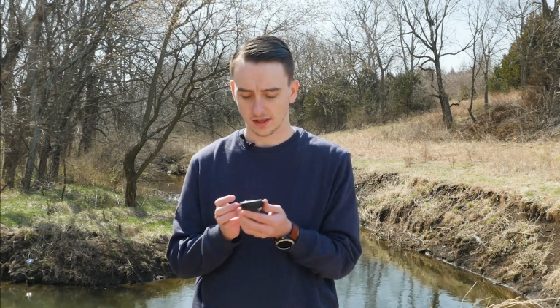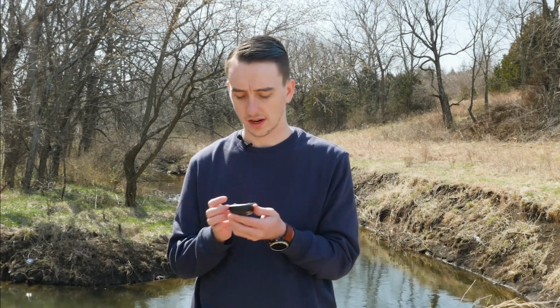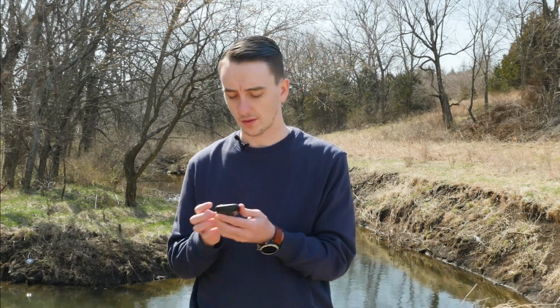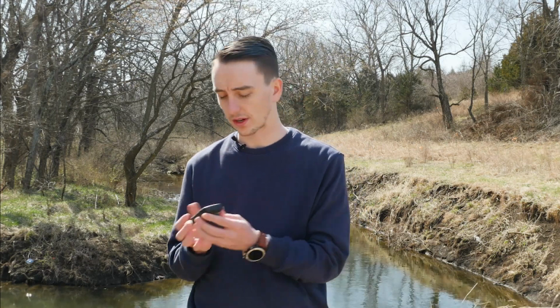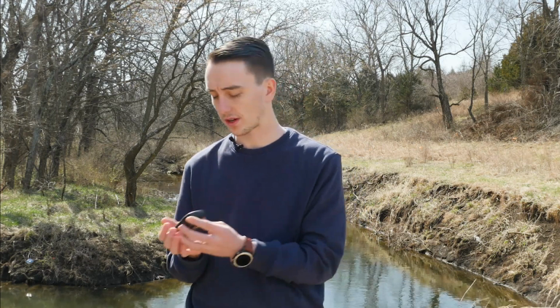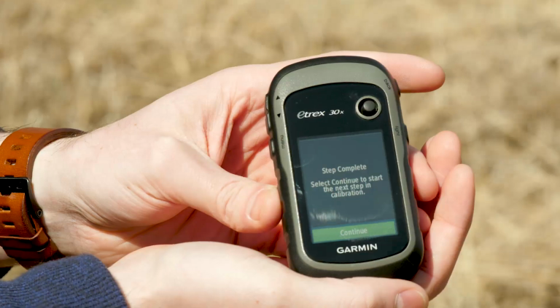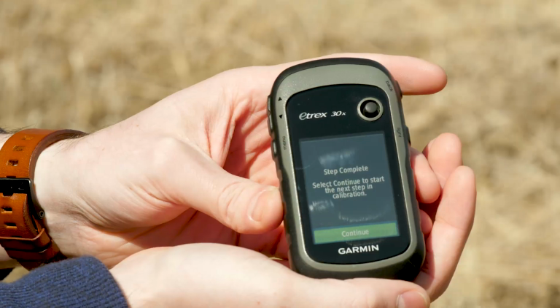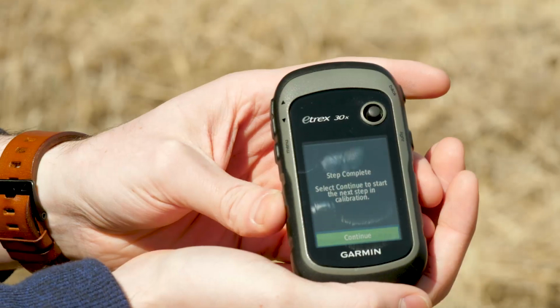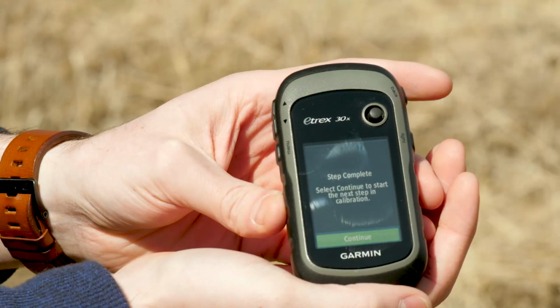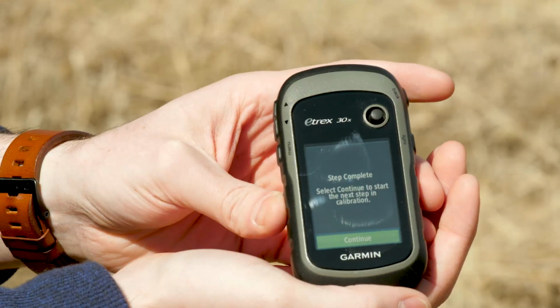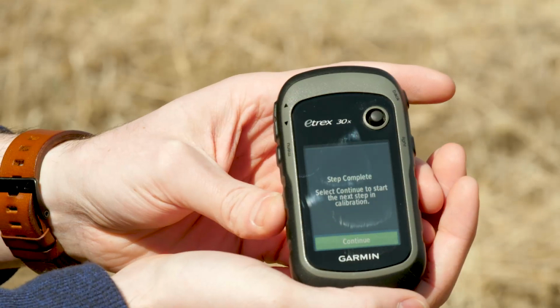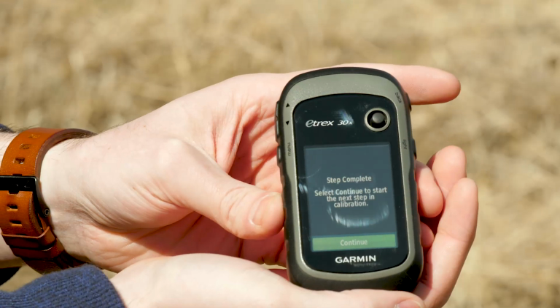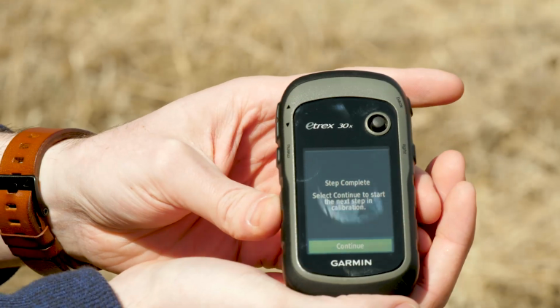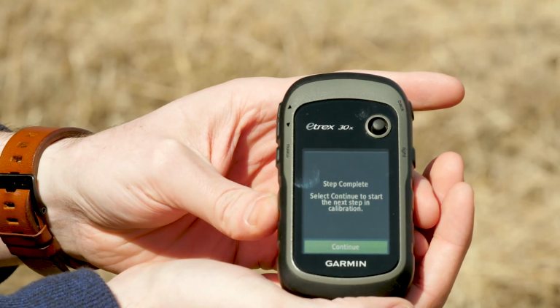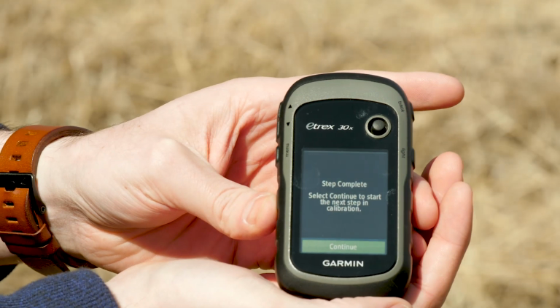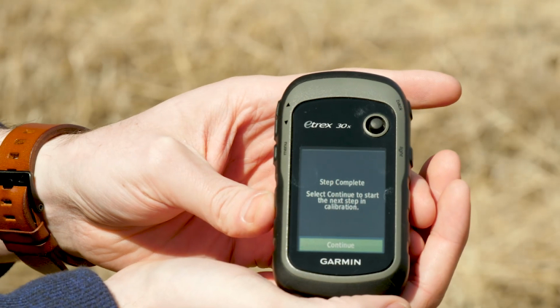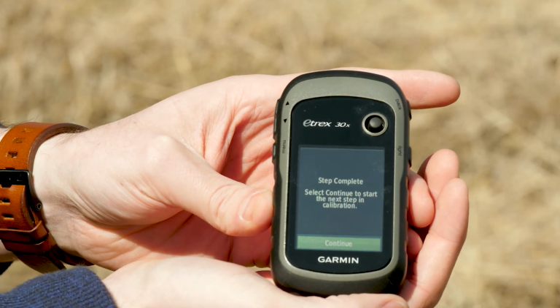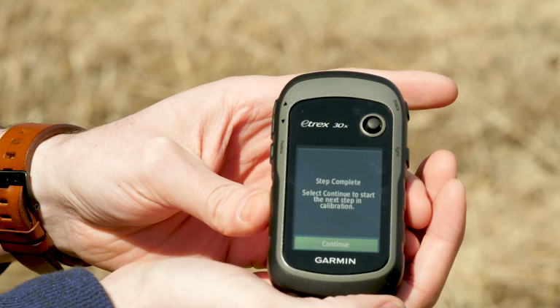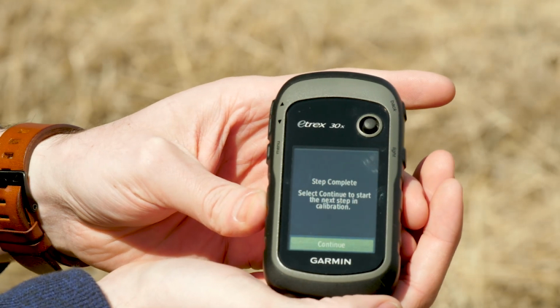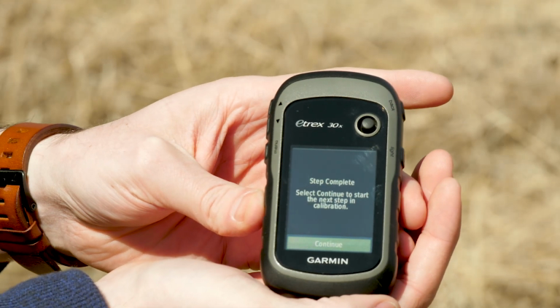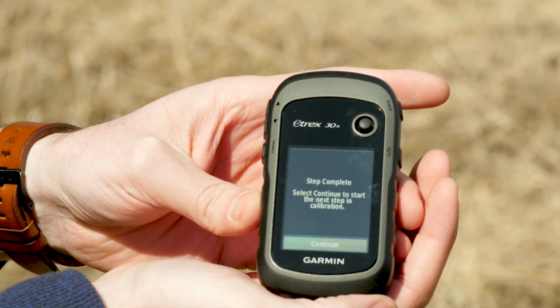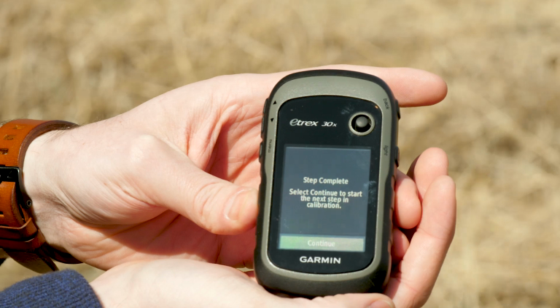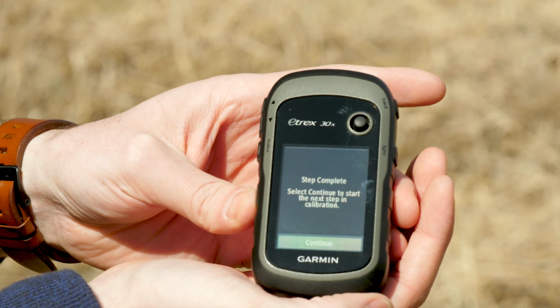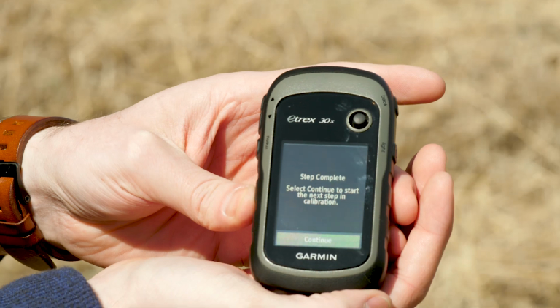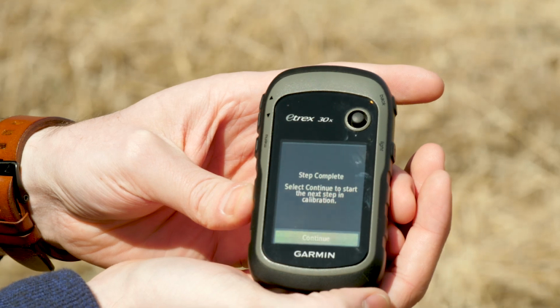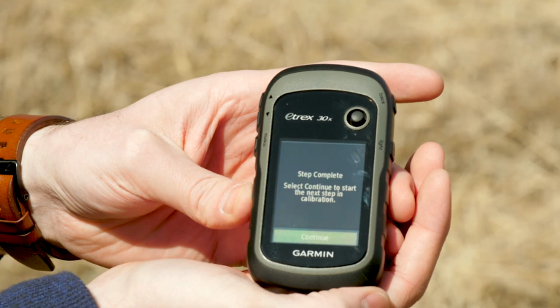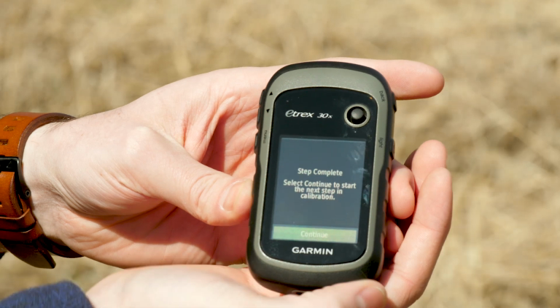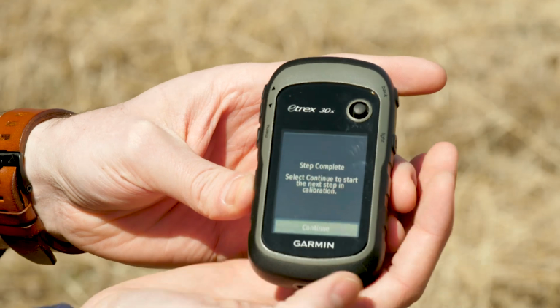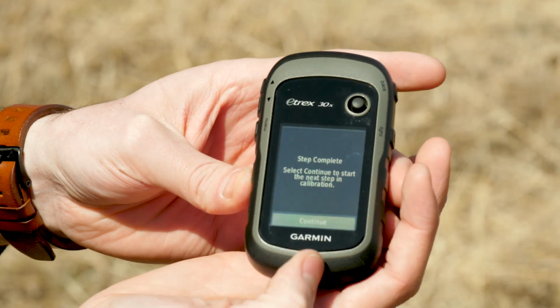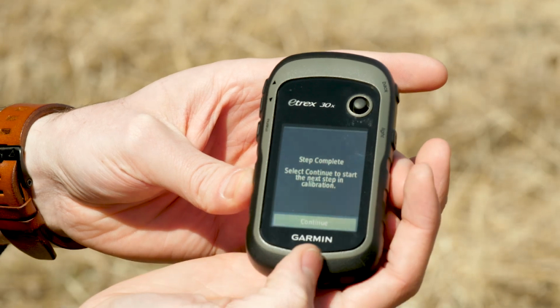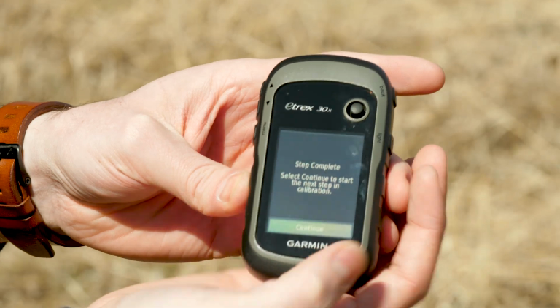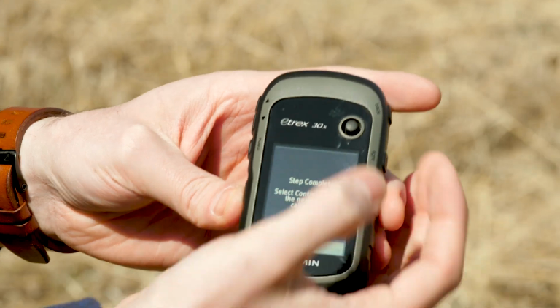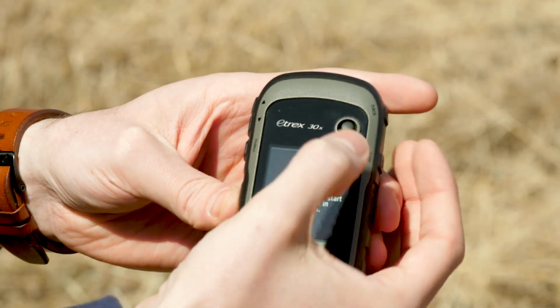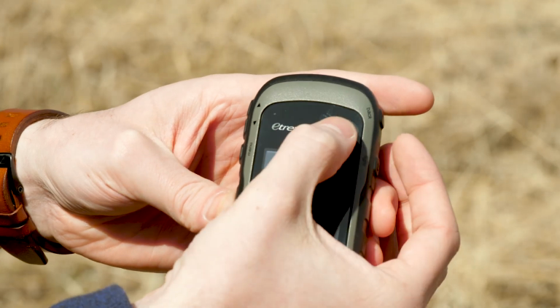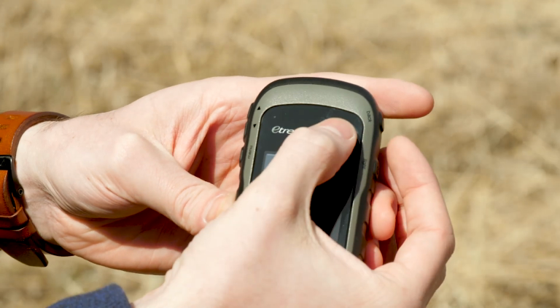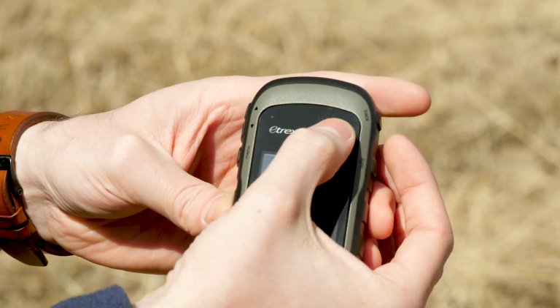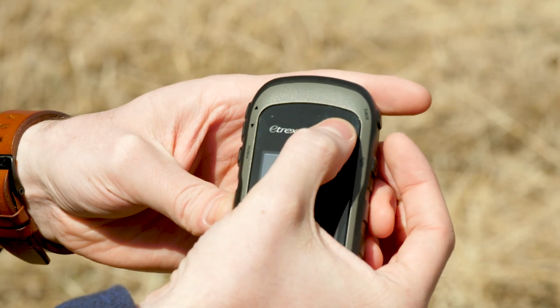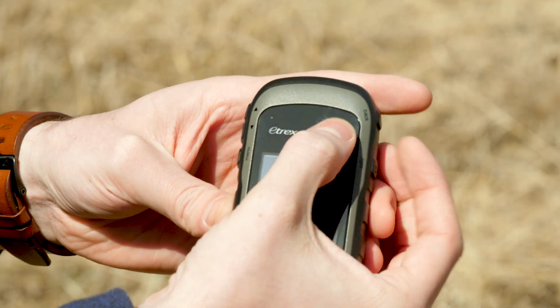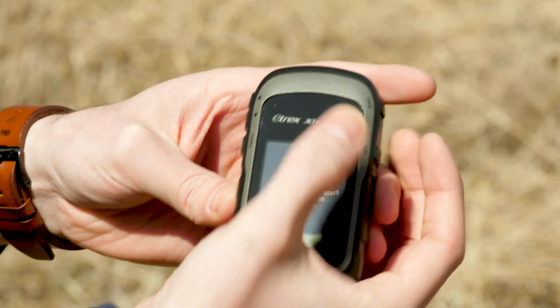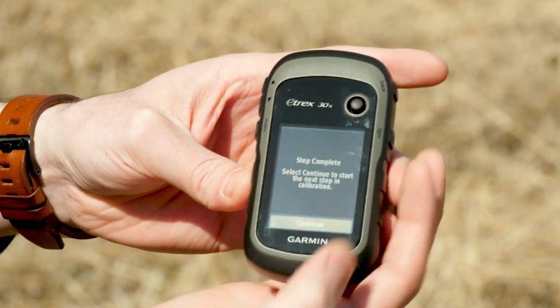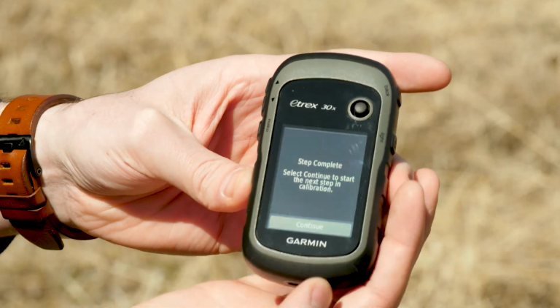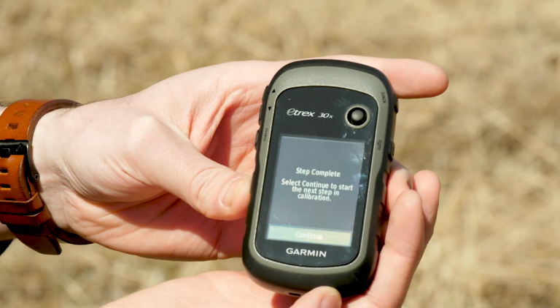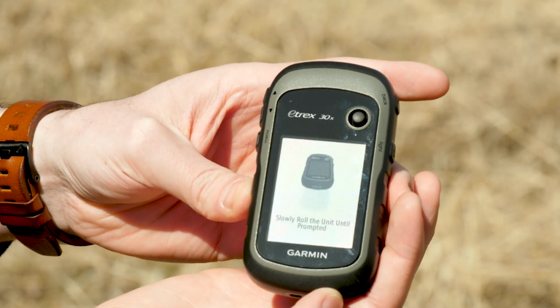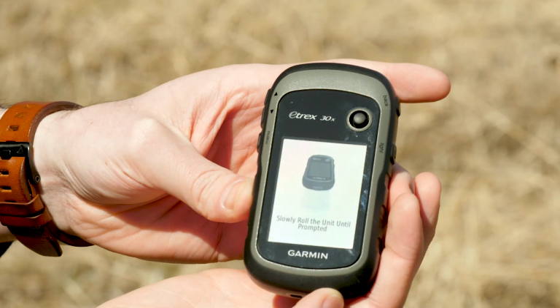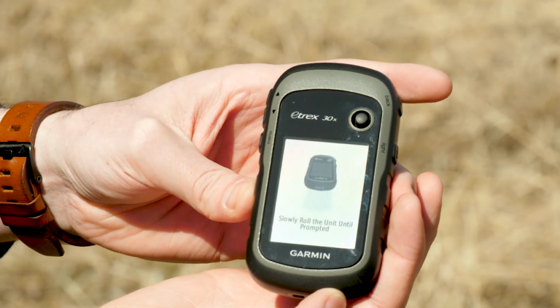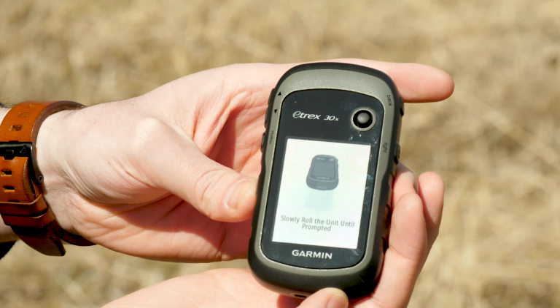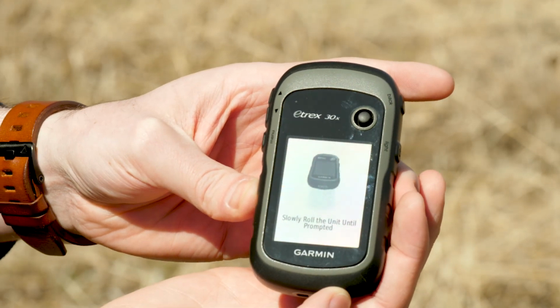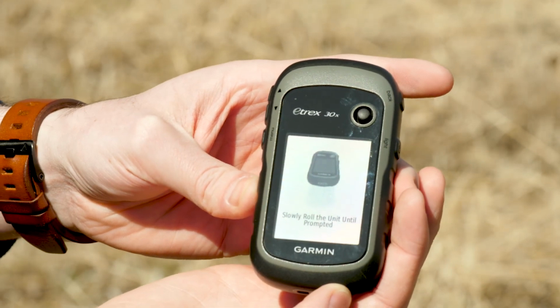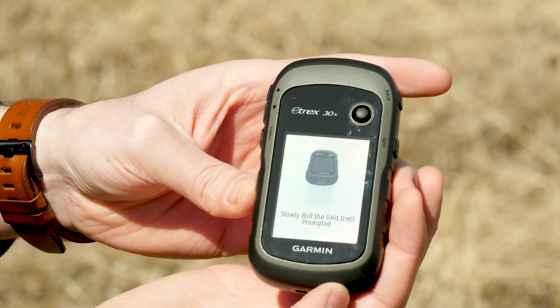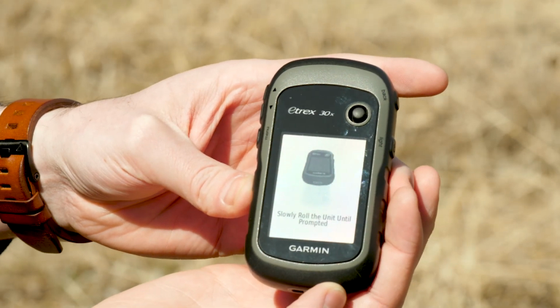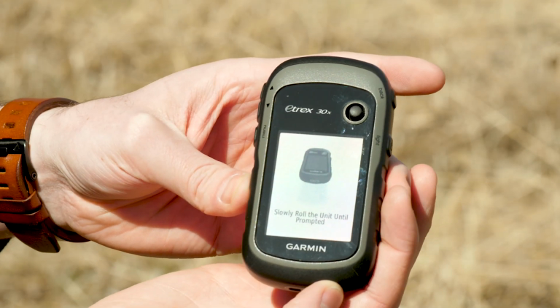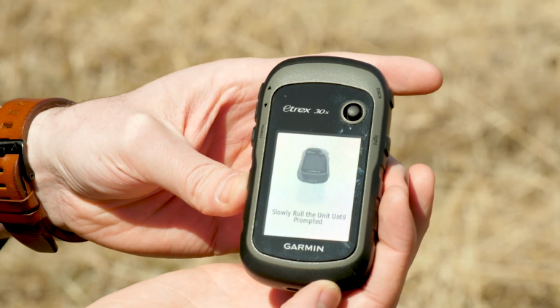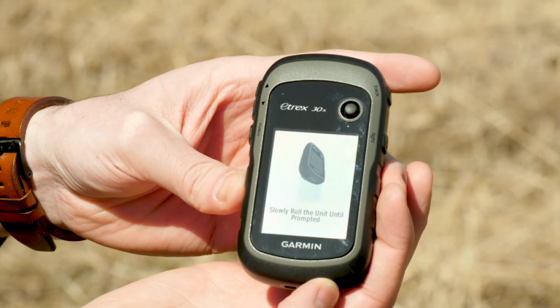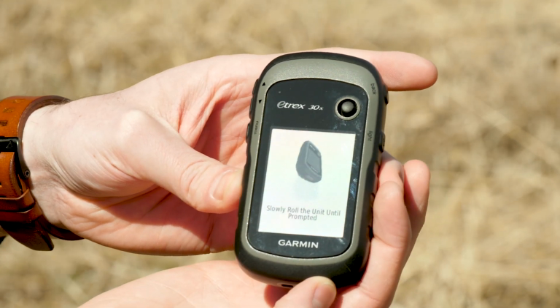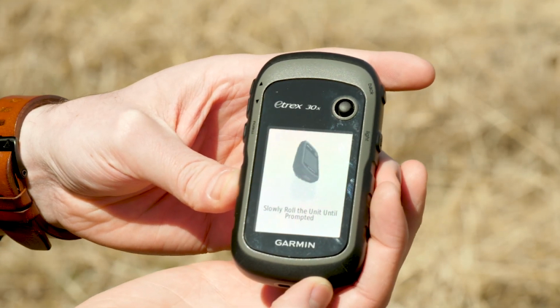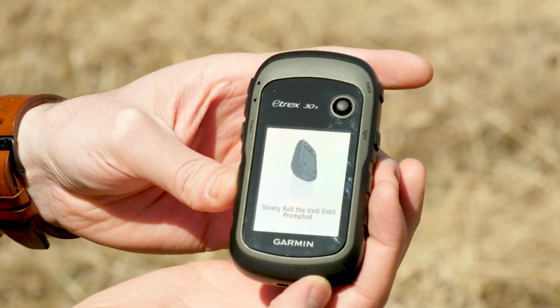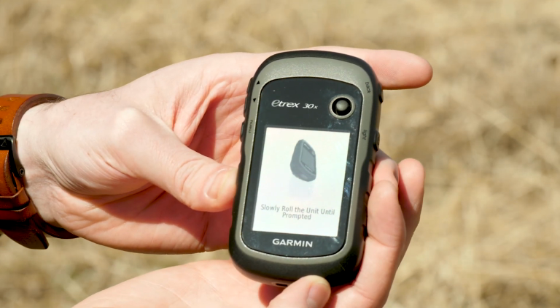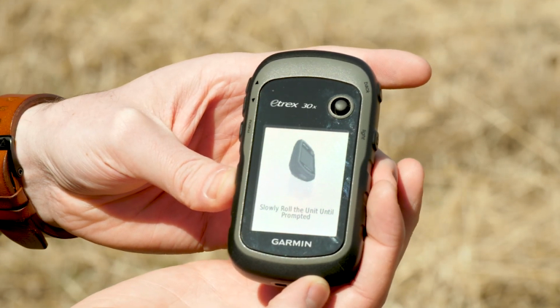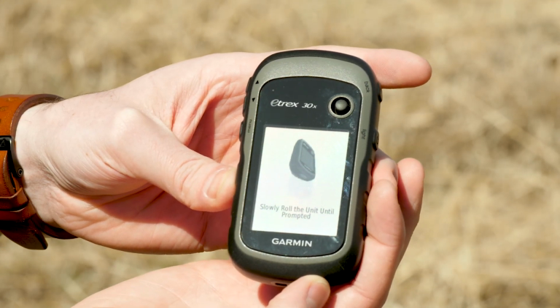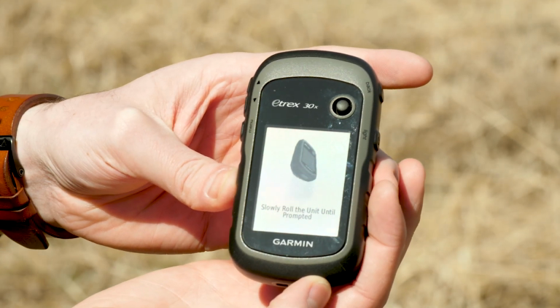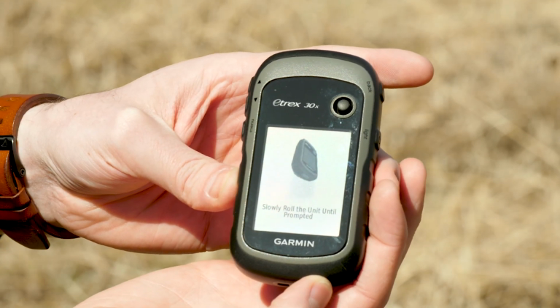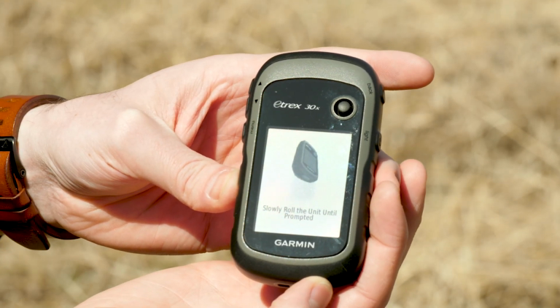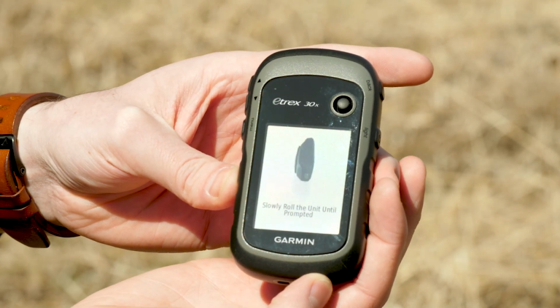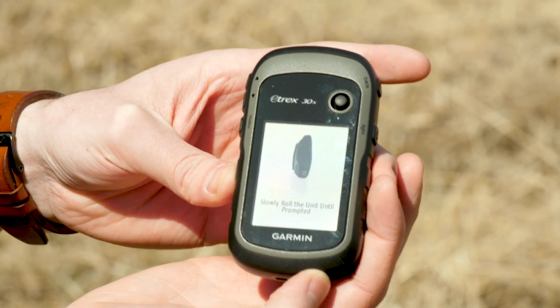There we go. So, when it says step complete, we'll go ahead and click continue. That will give us the option for the next step here. Now, we've got to roll.